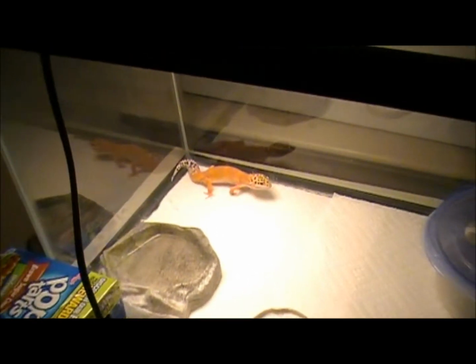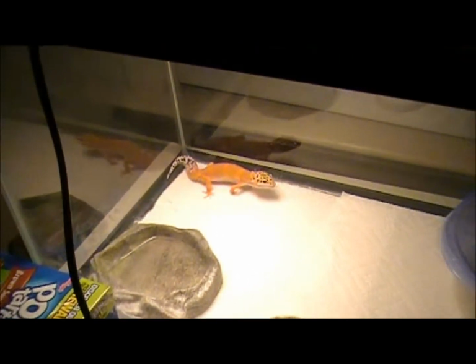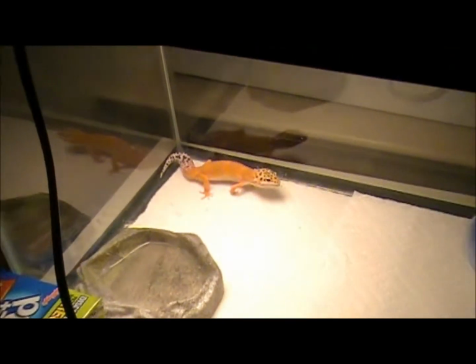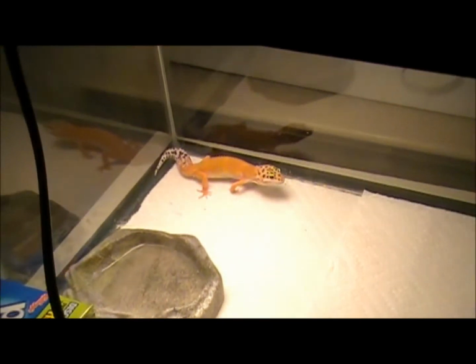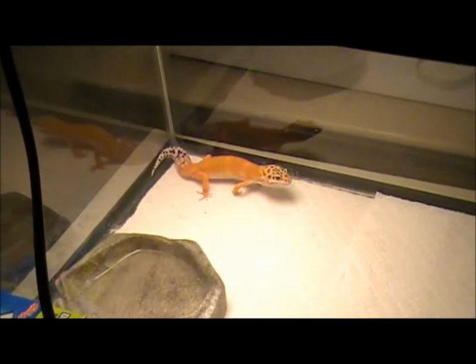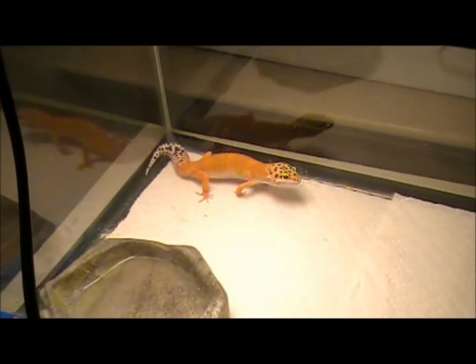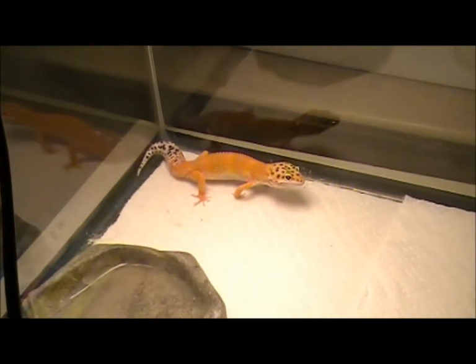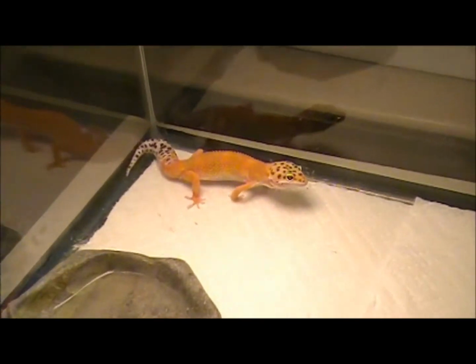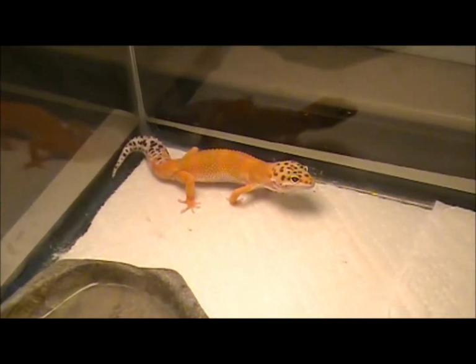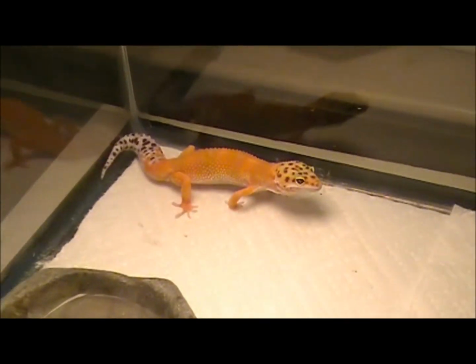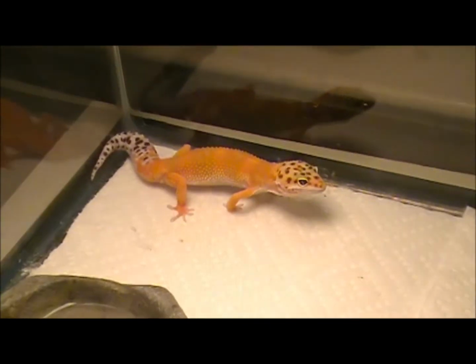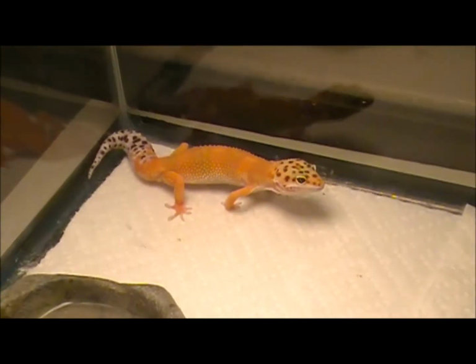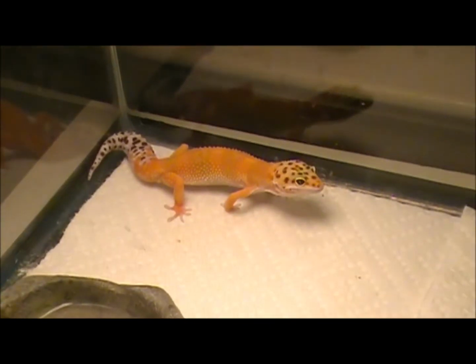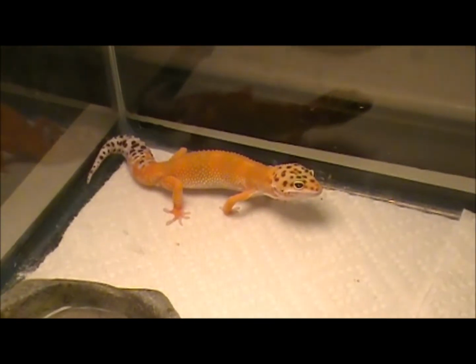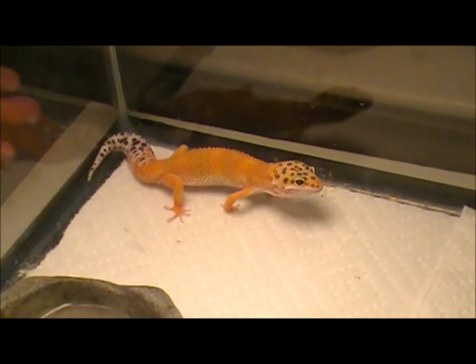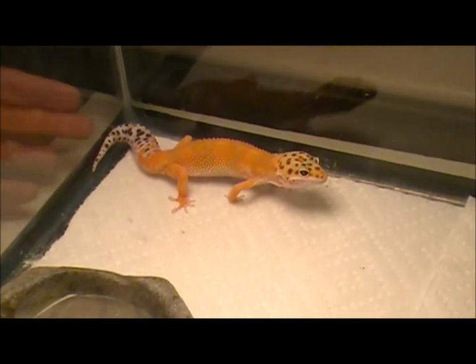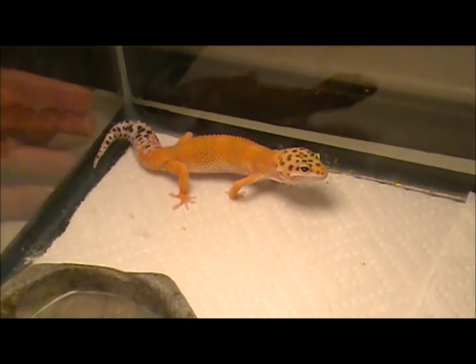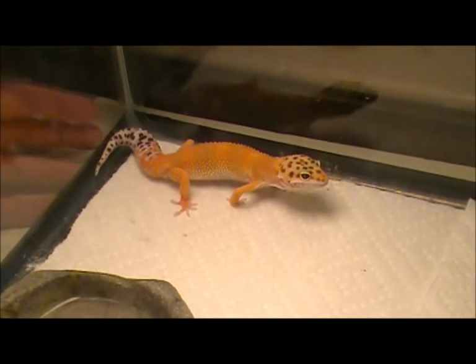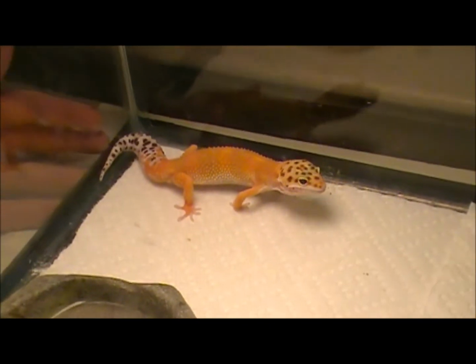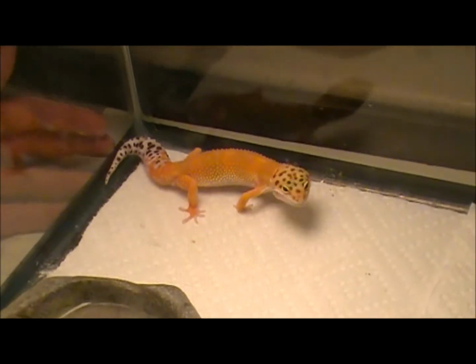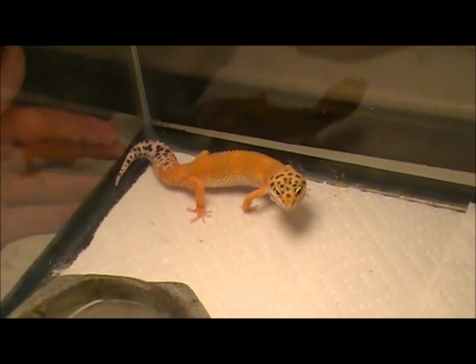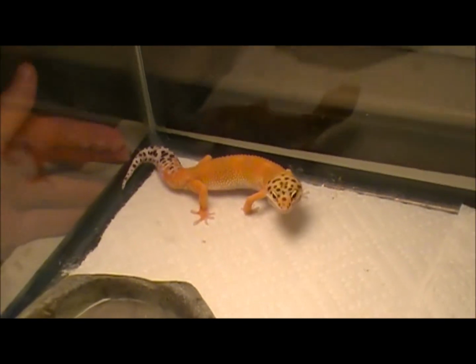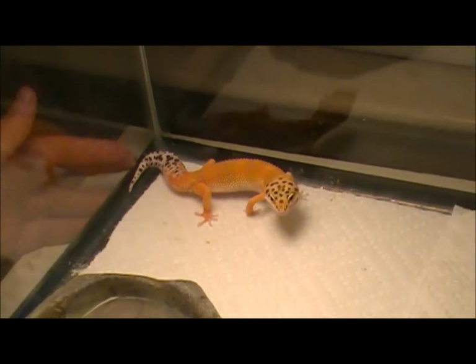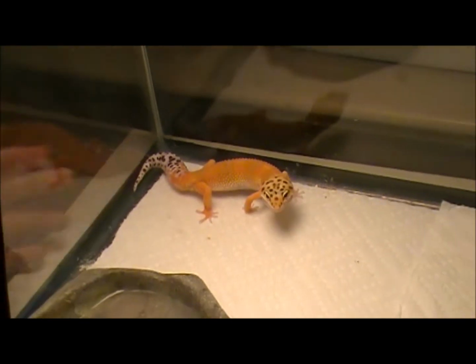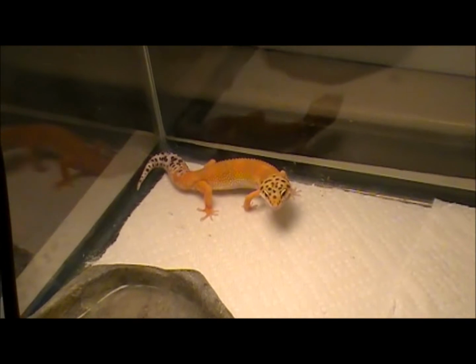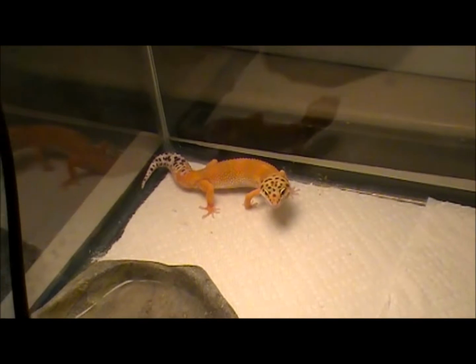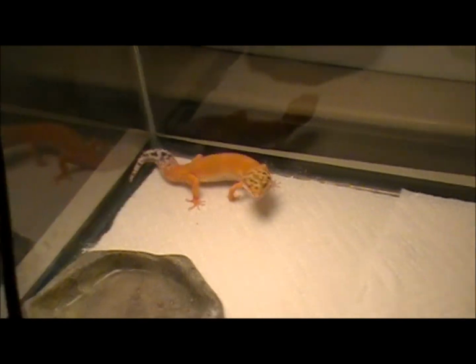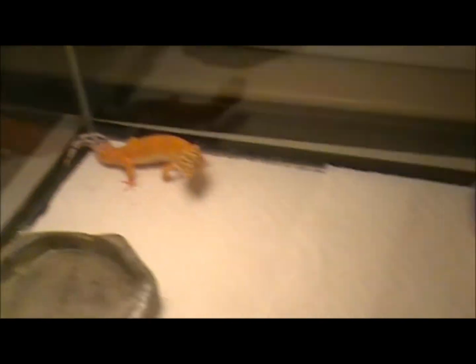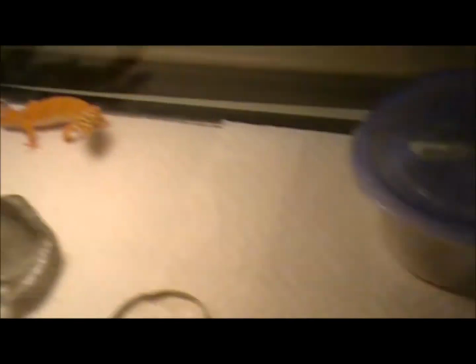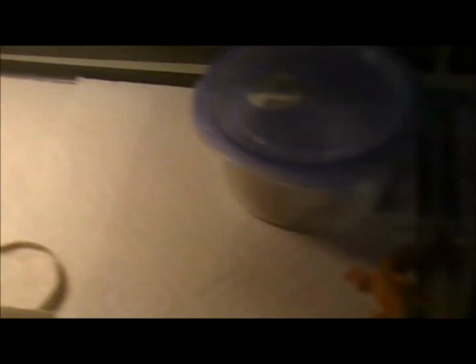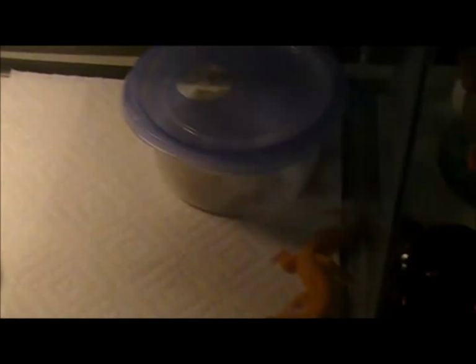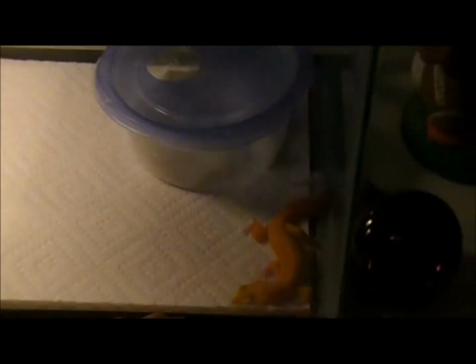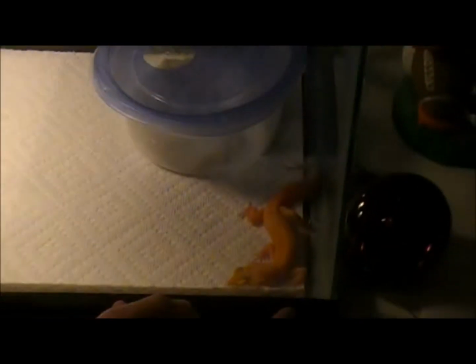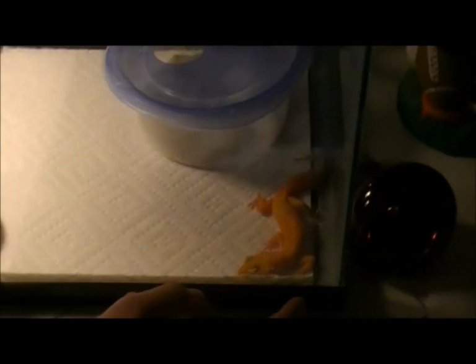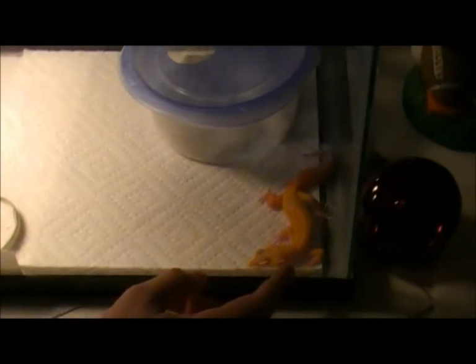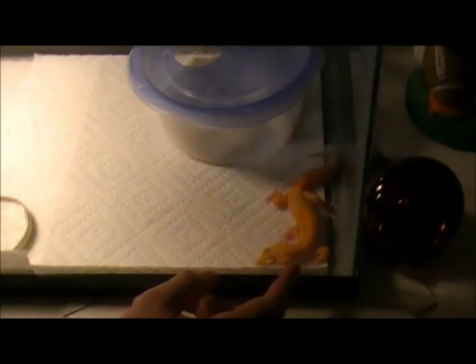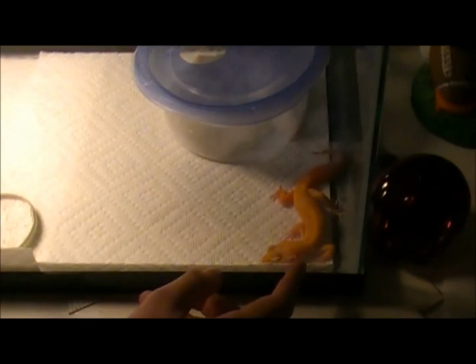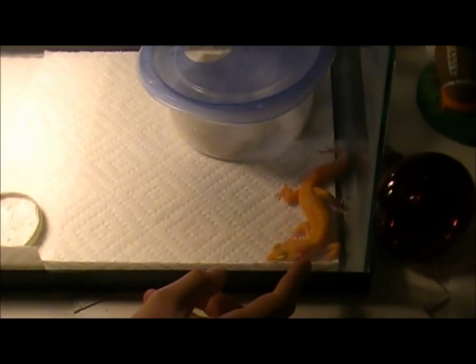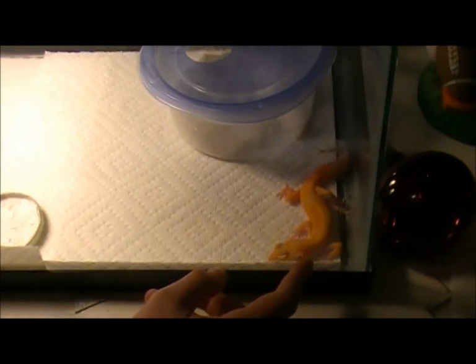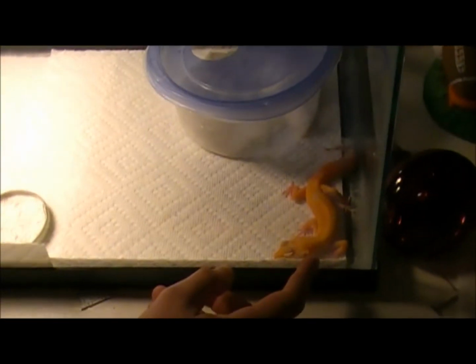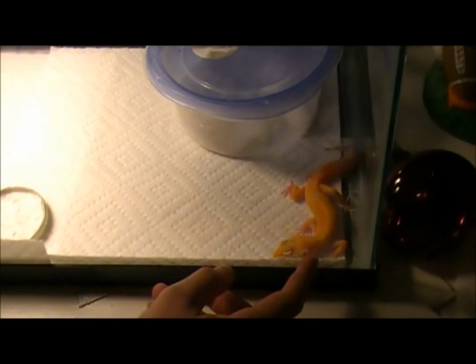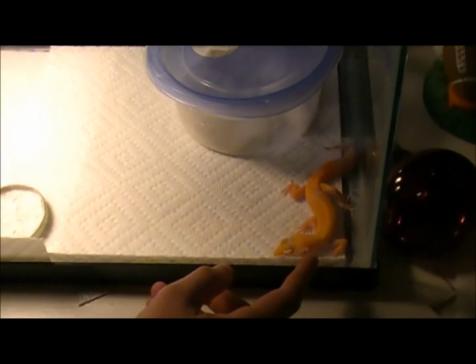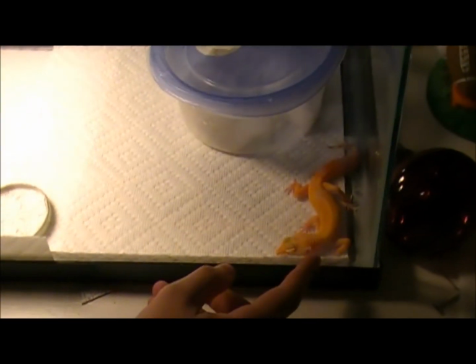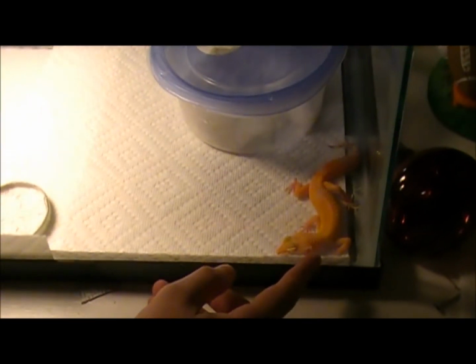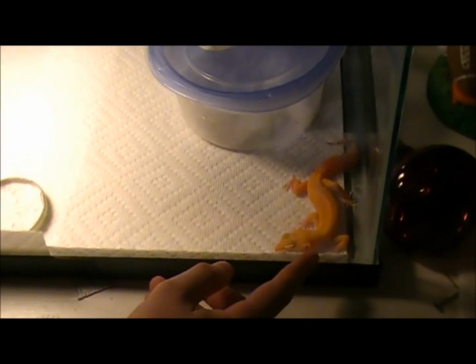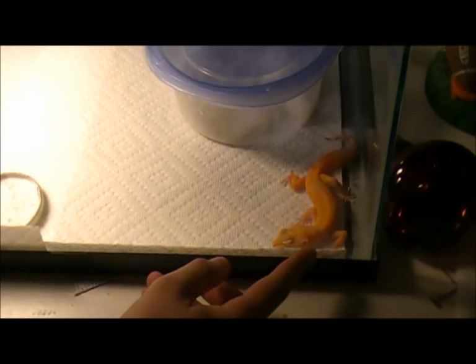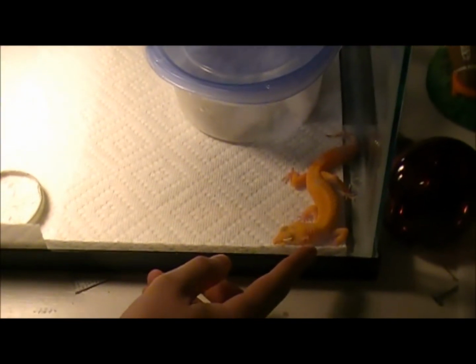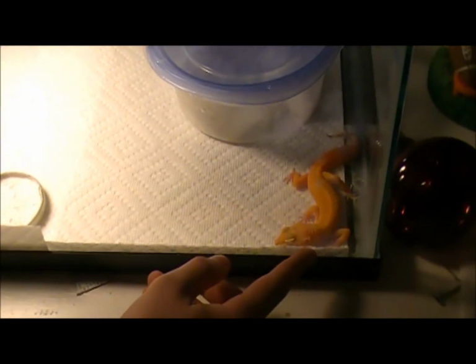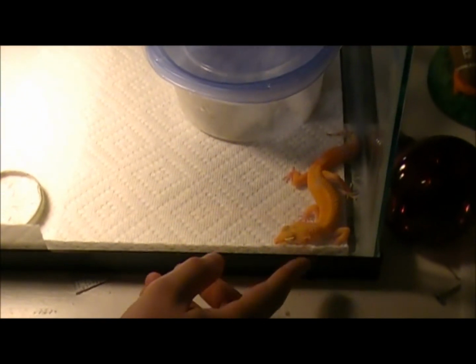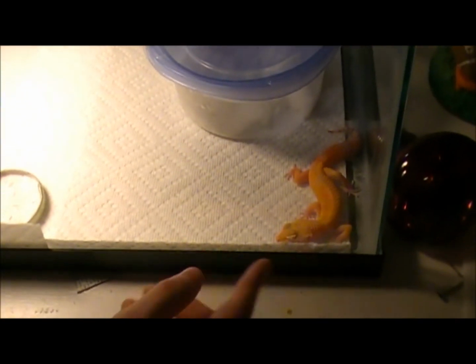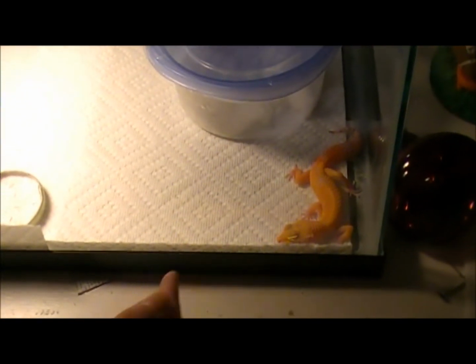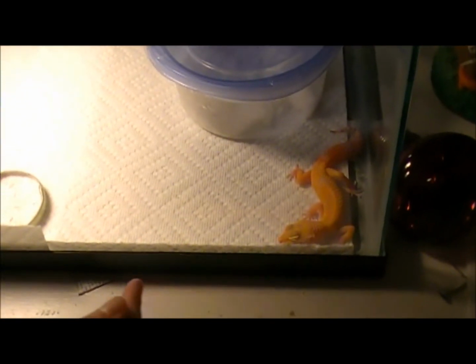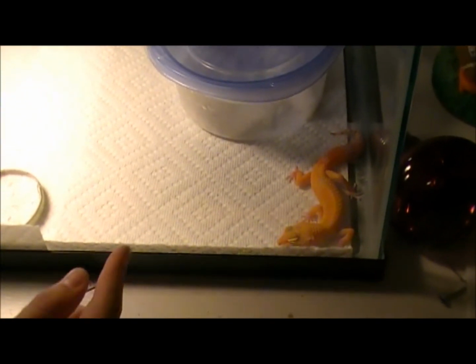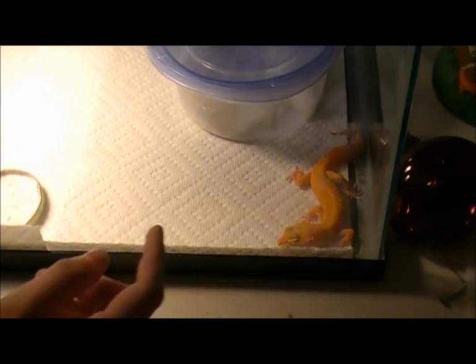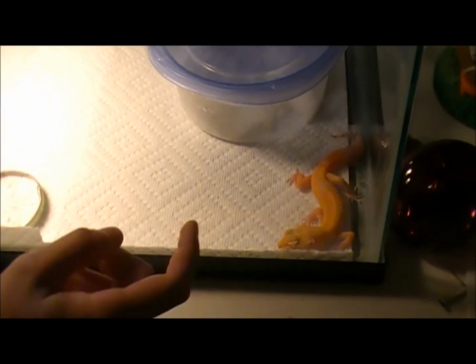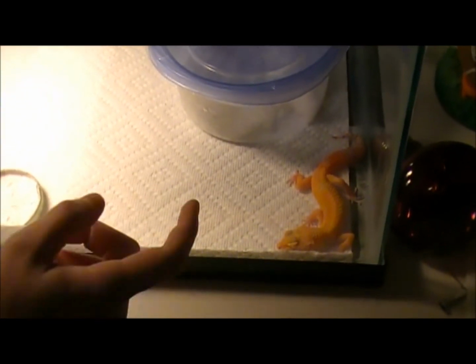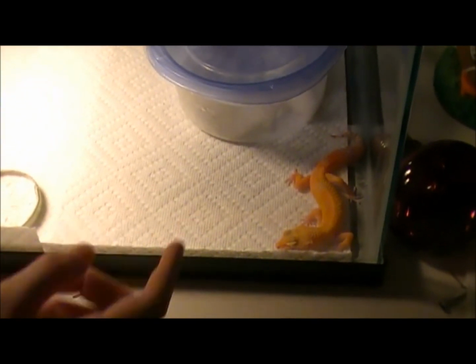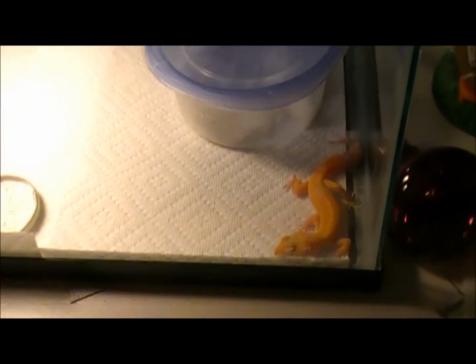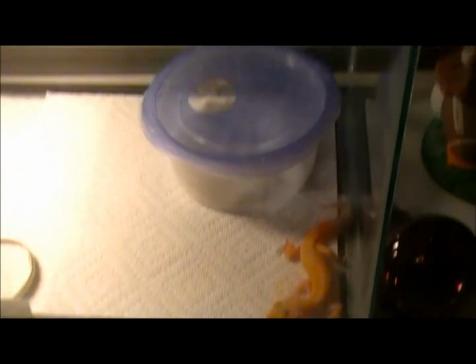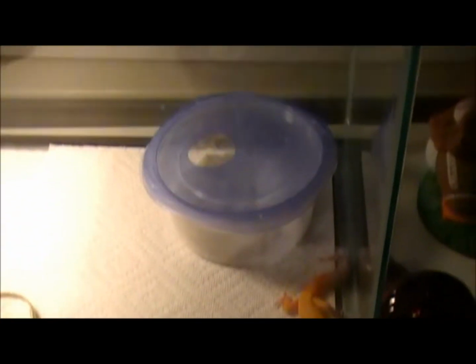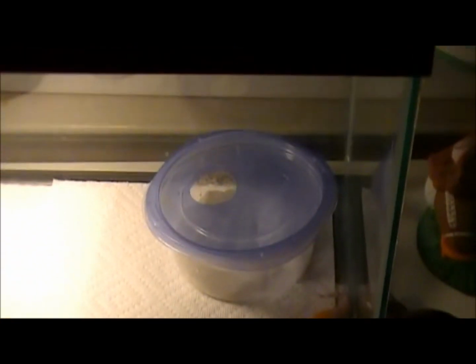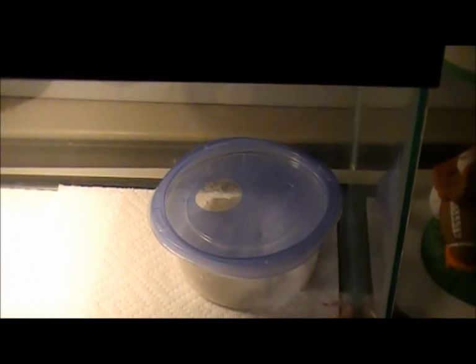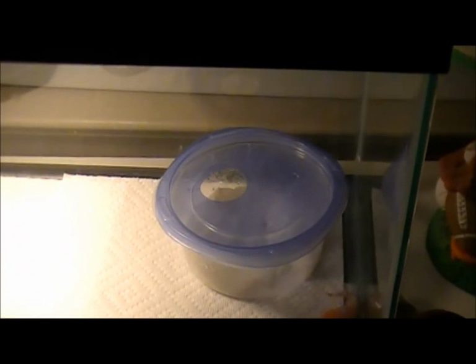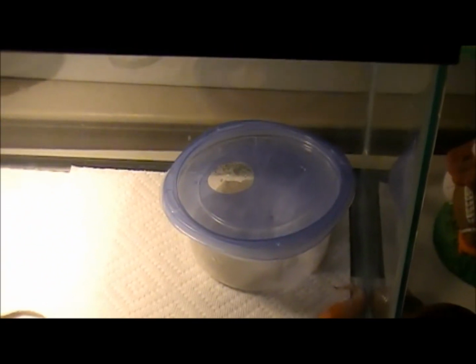Pretty basic setup. They have a cool hide, a hot hide — or I guess heat hide — and a humidity box.